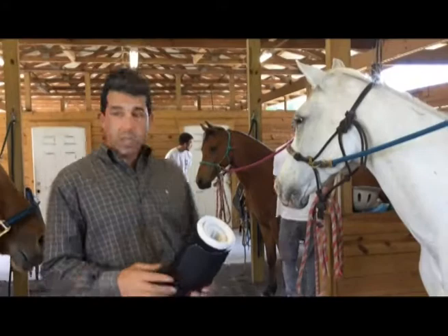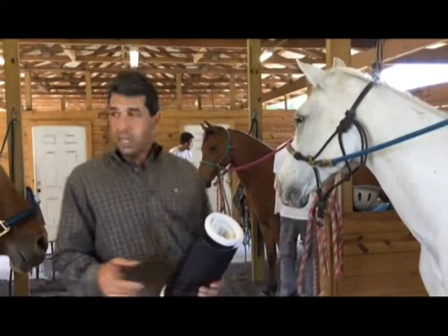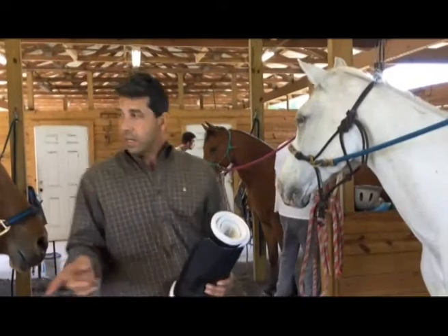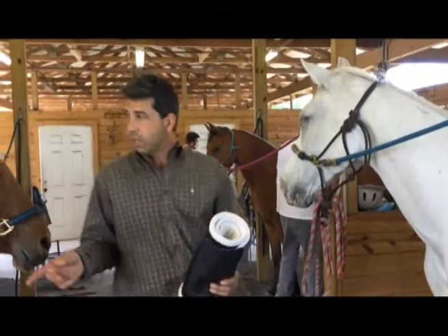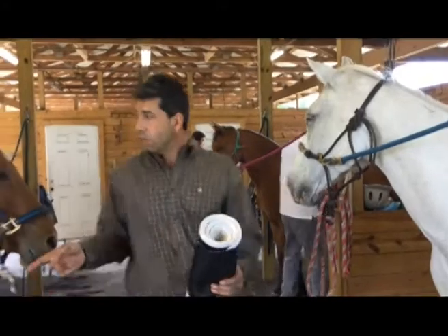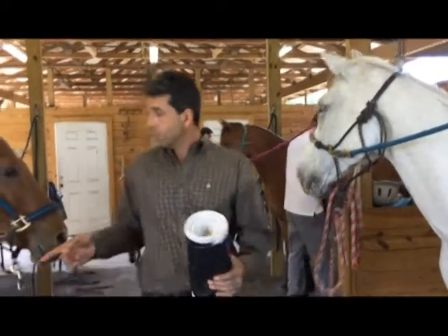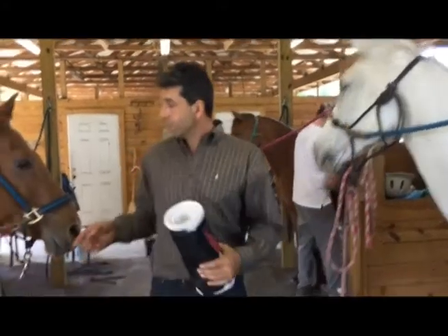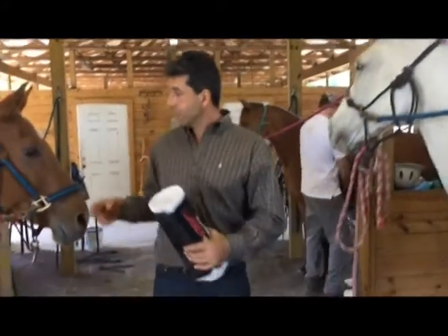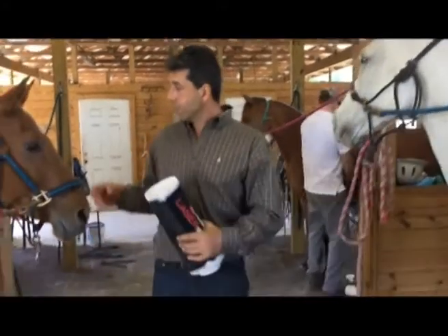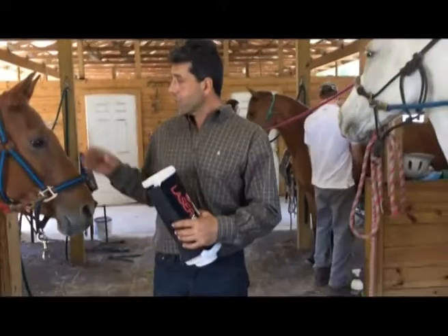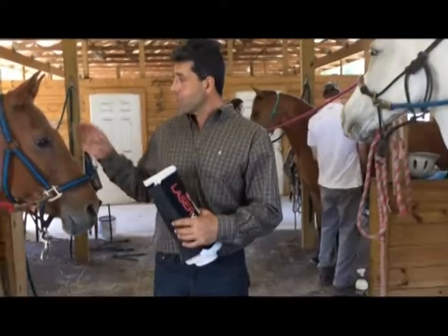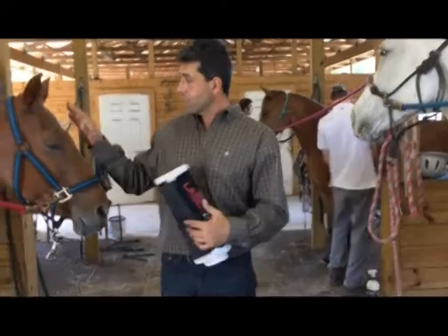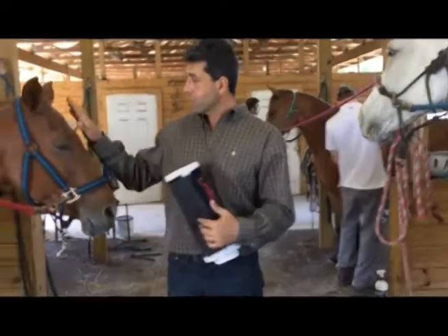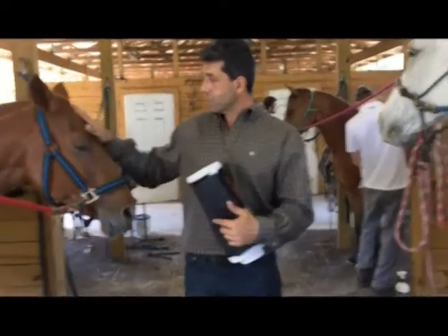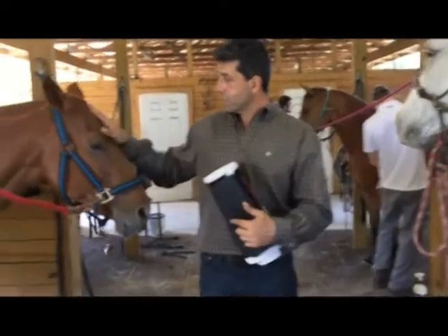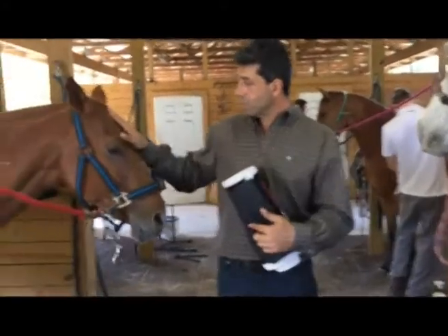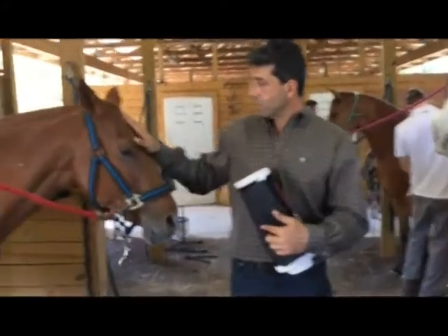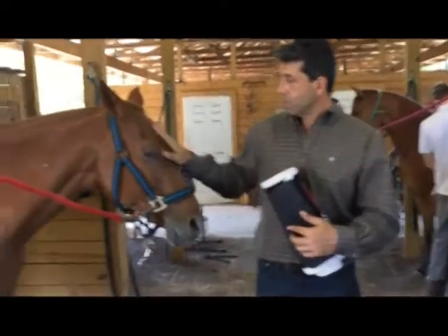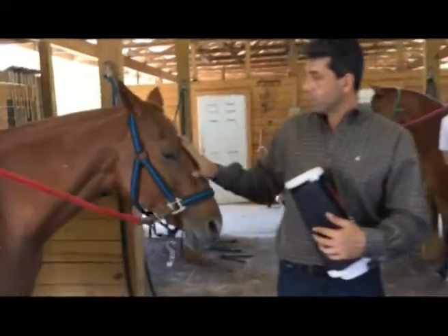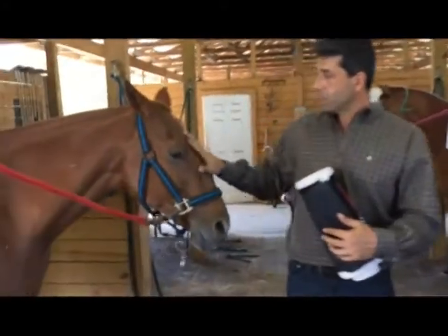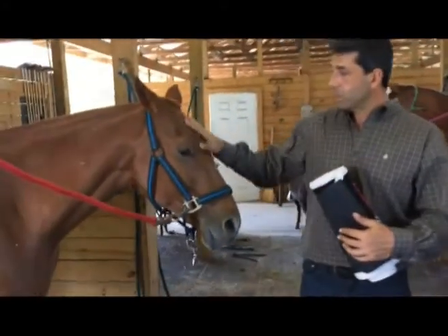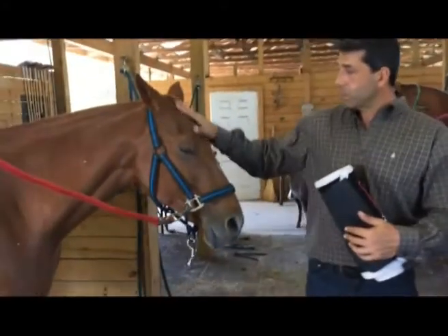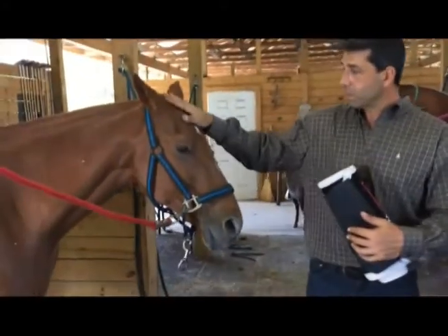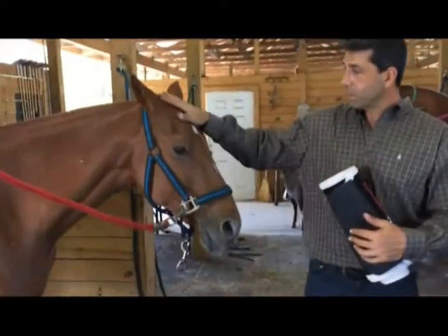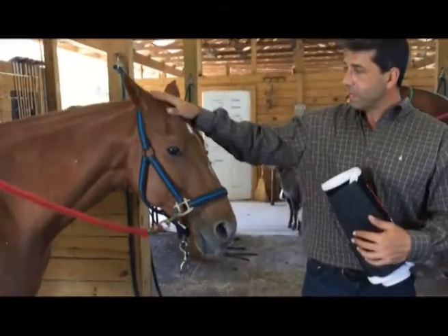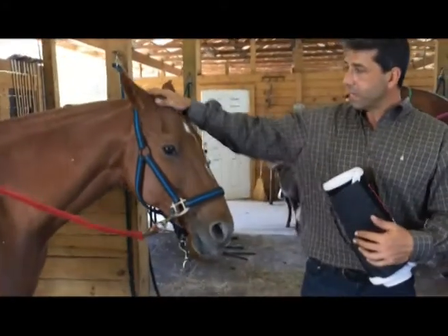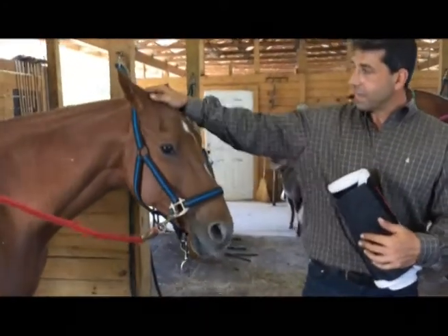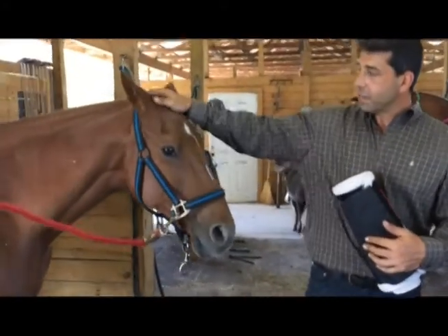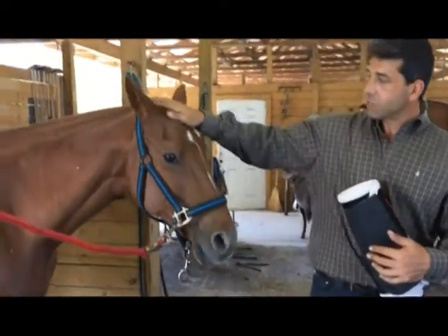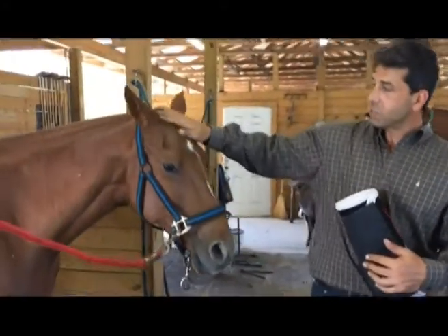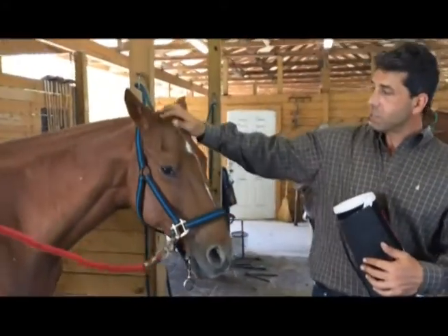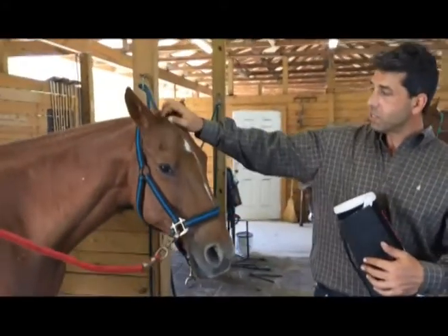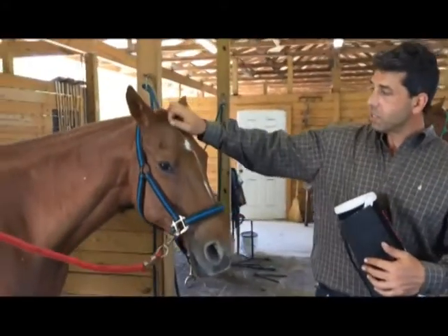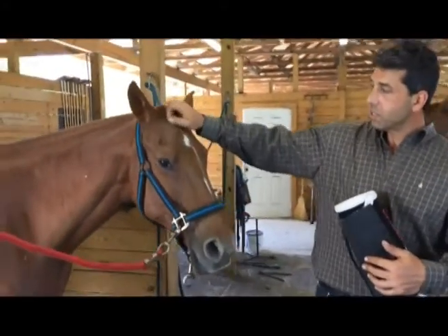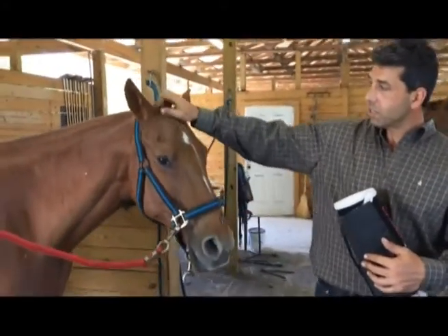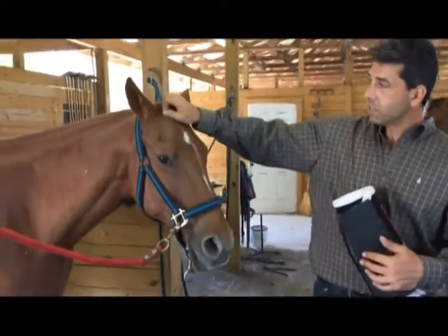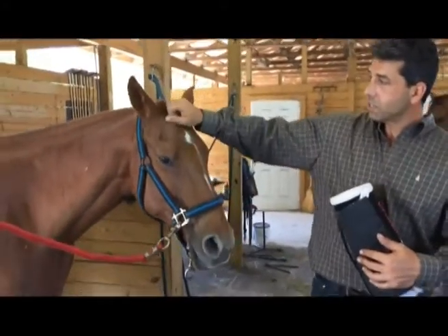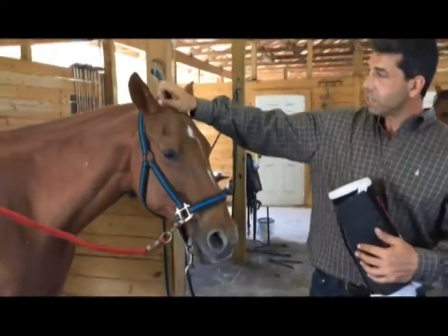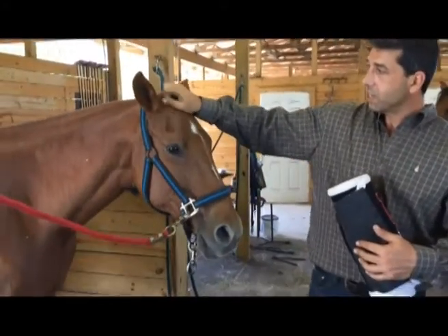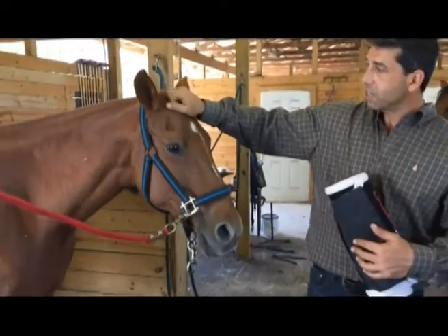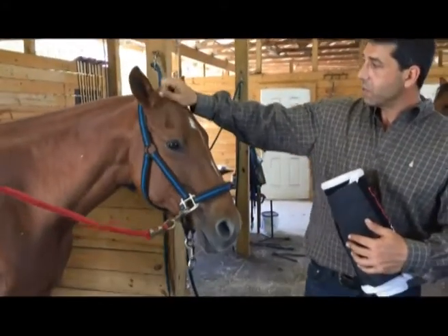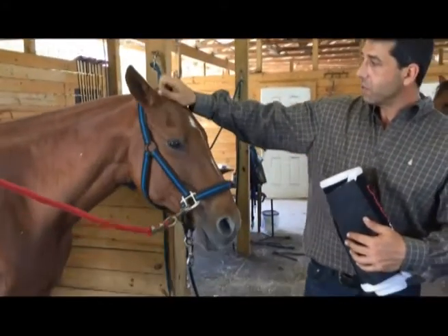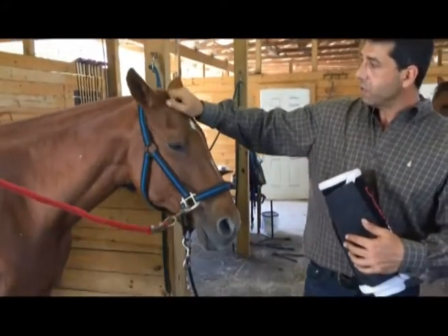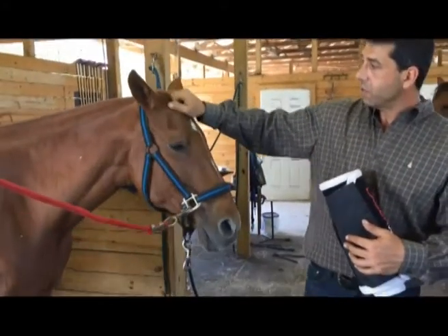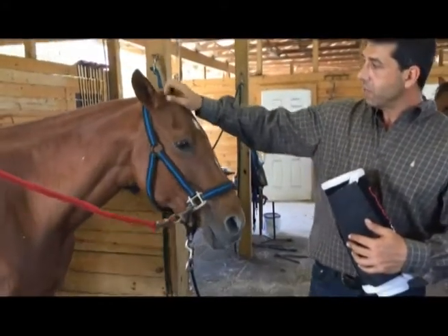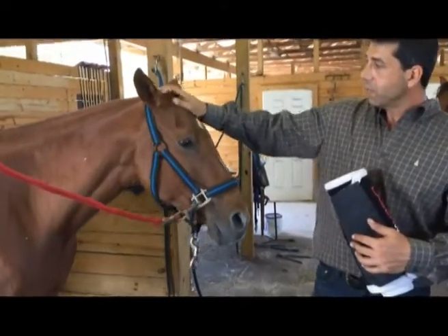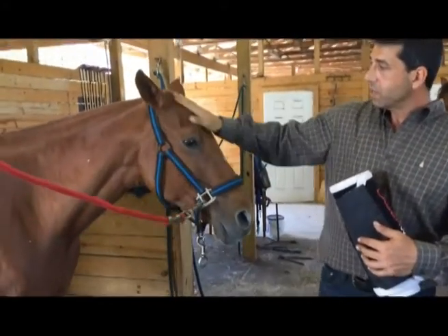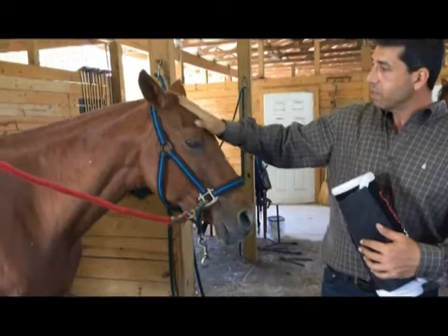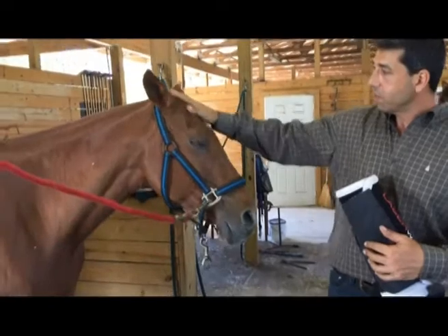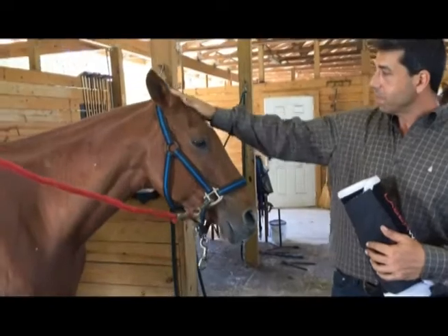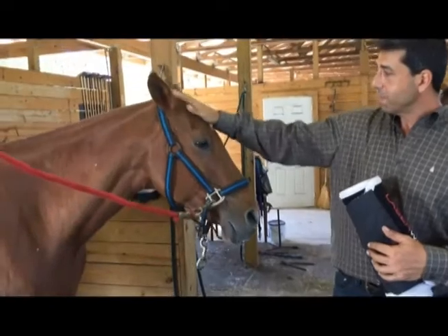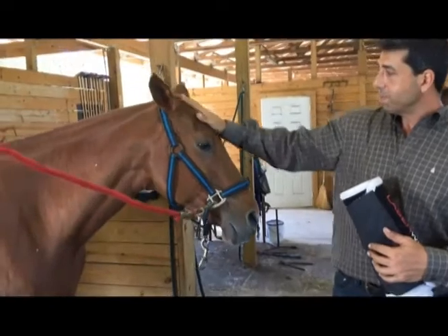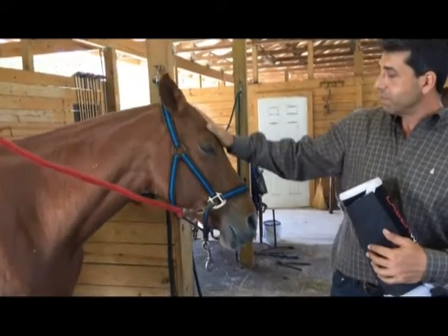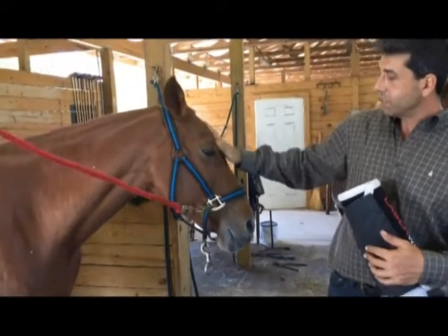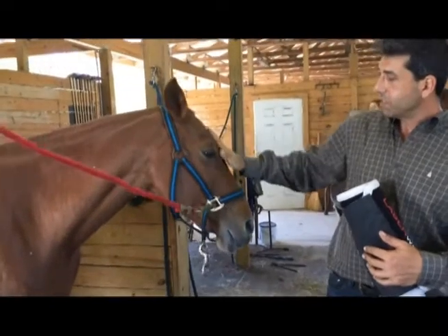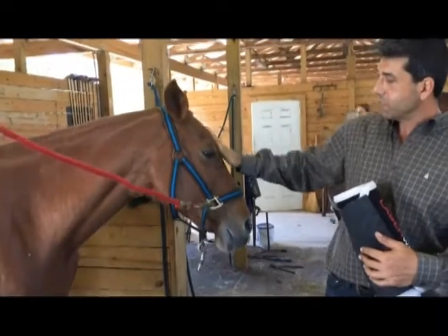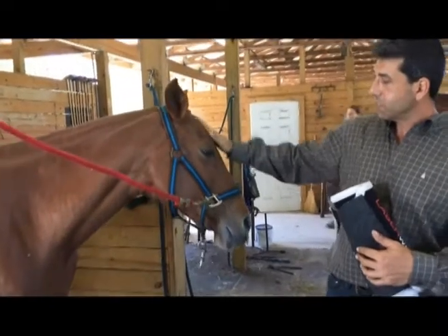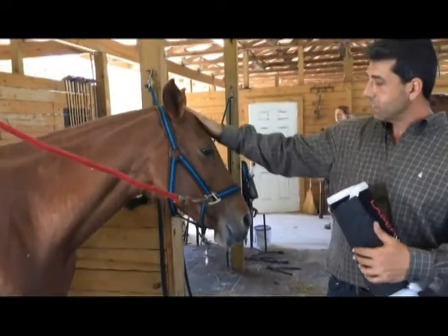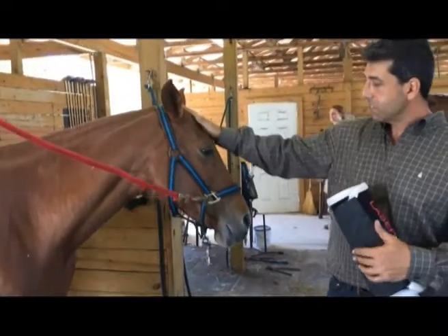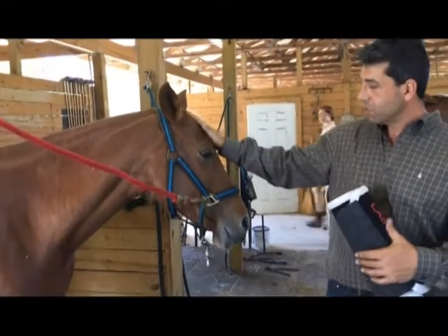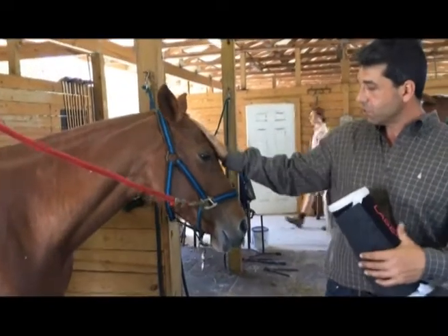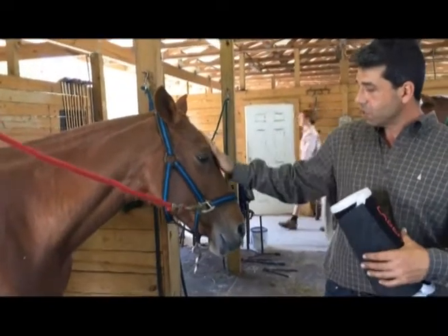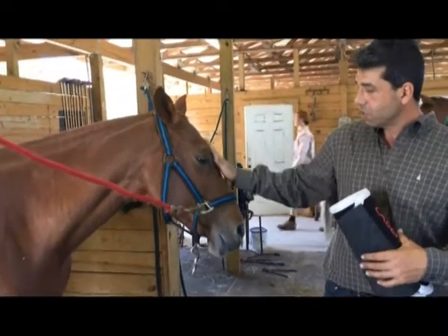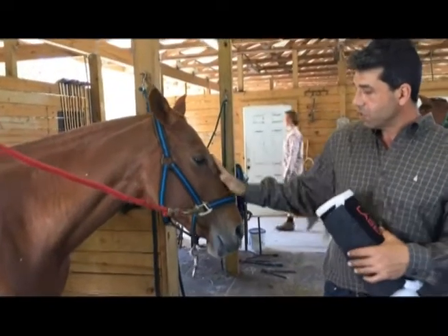Chiquita over here is a polo pony who is playing now. She's another Argentine Carrillo — they're both about 15 or 16 years old.